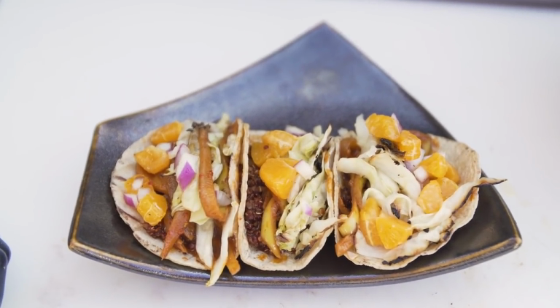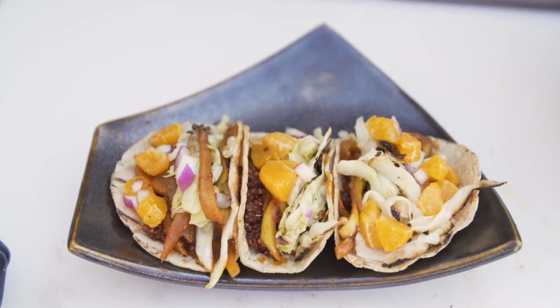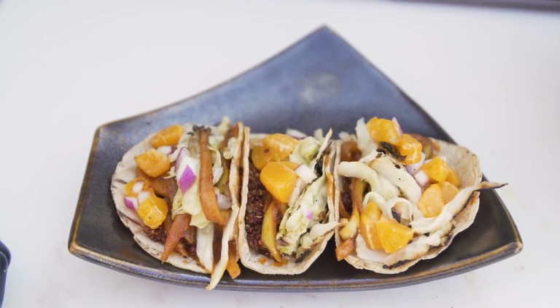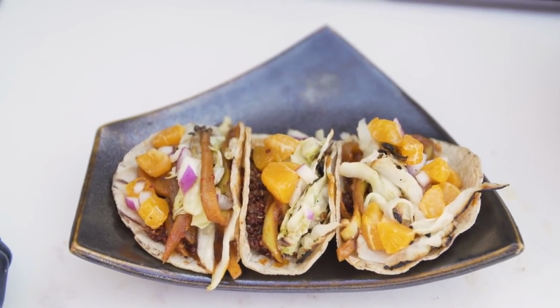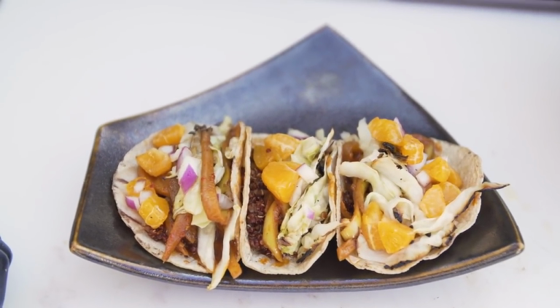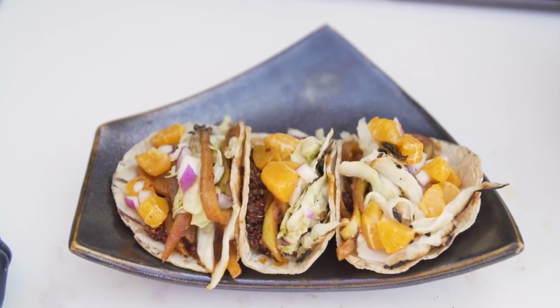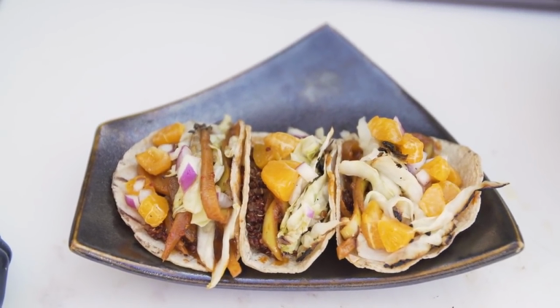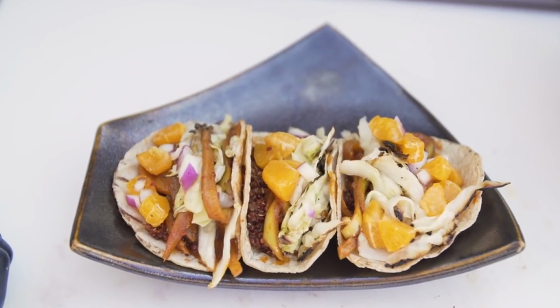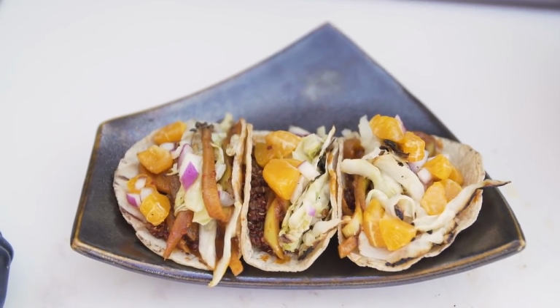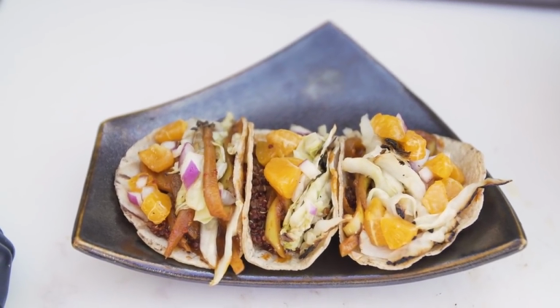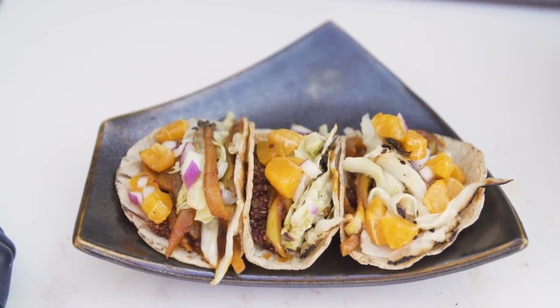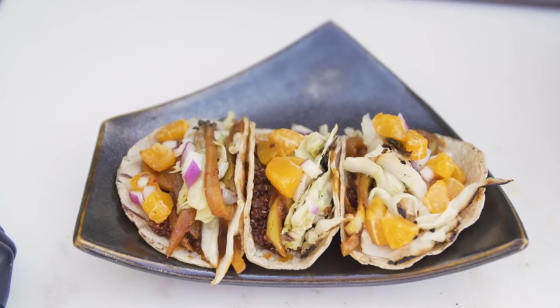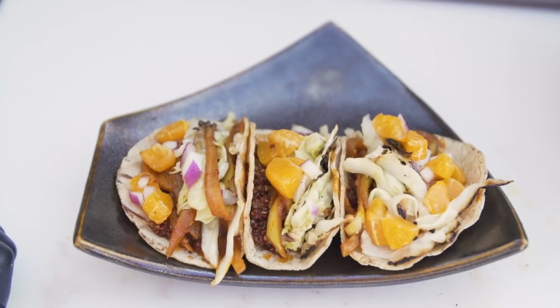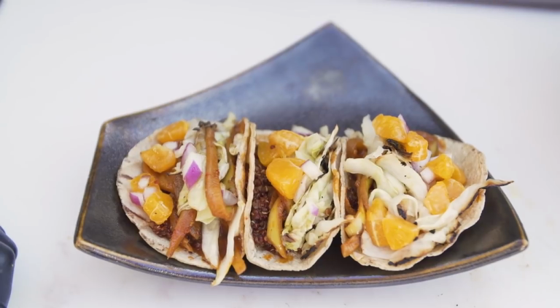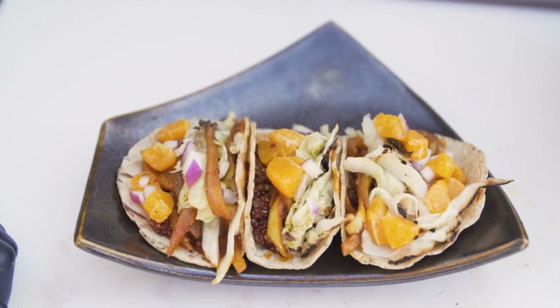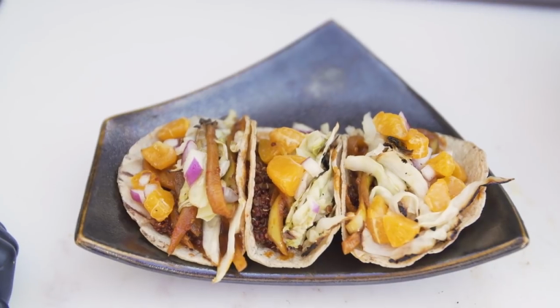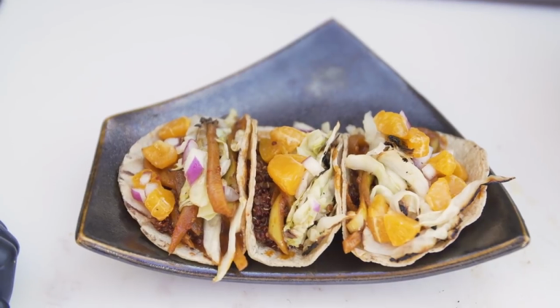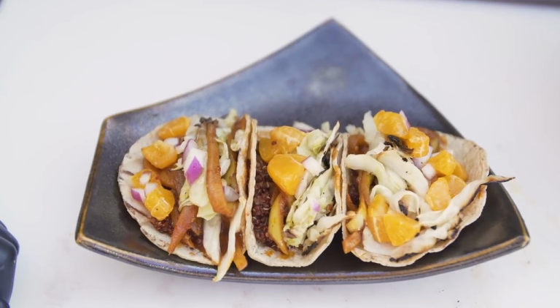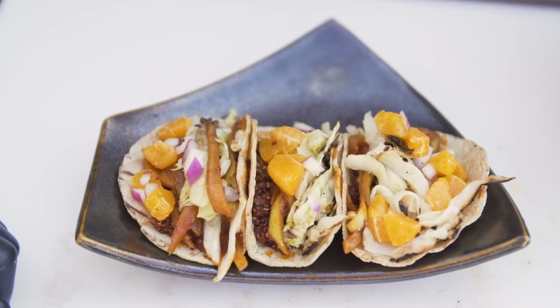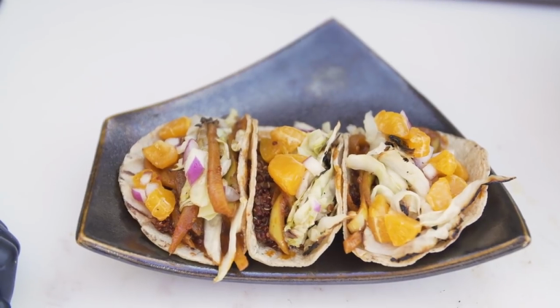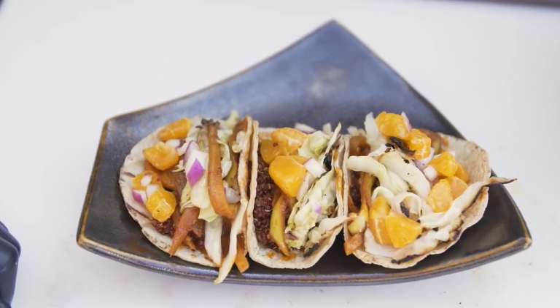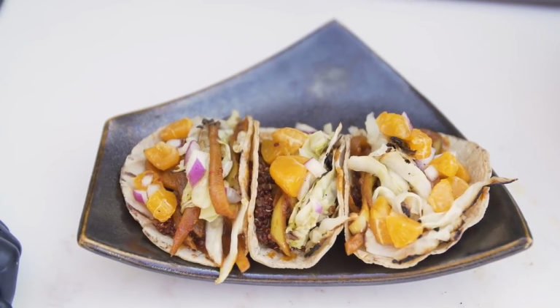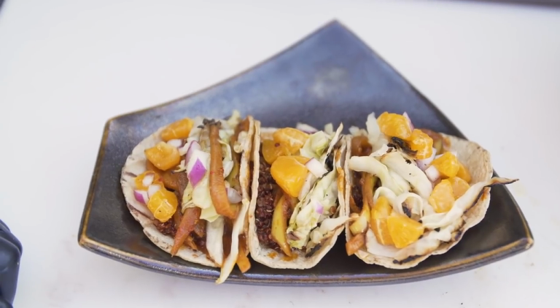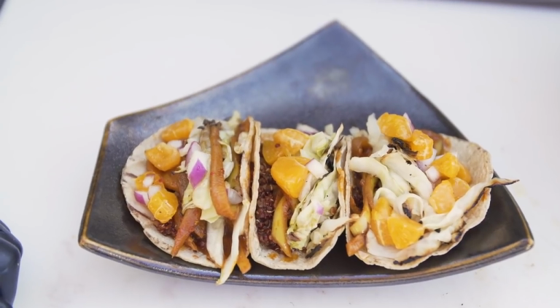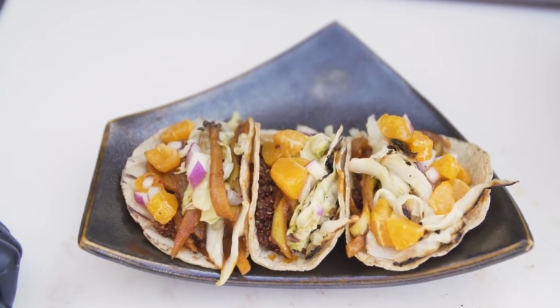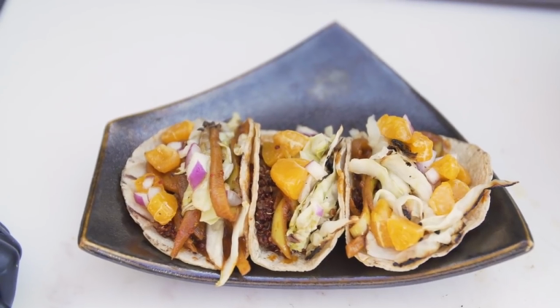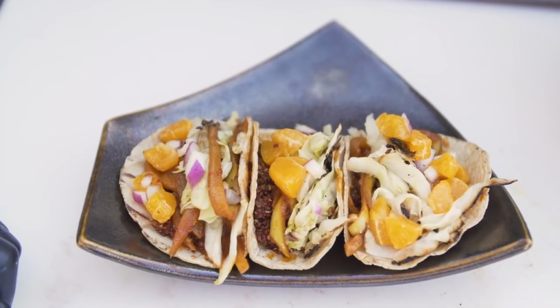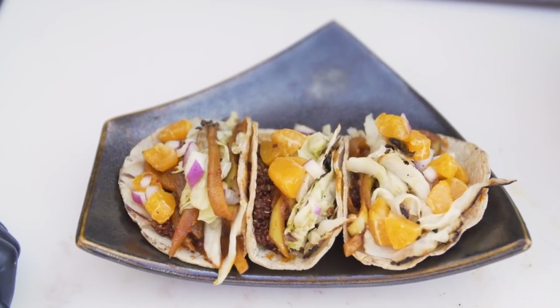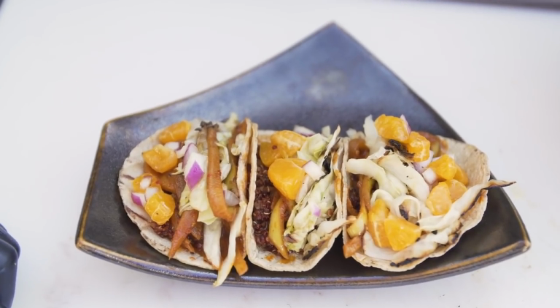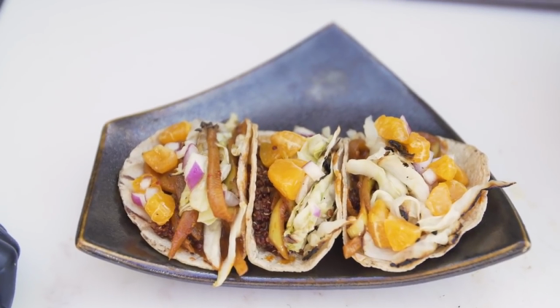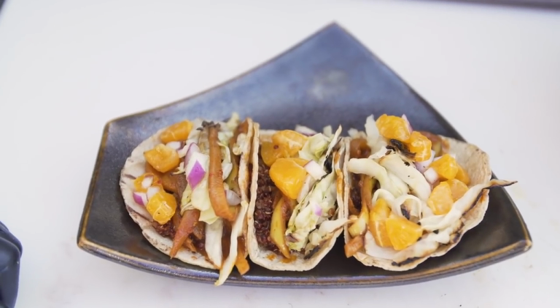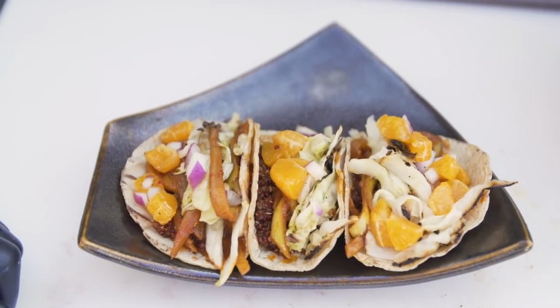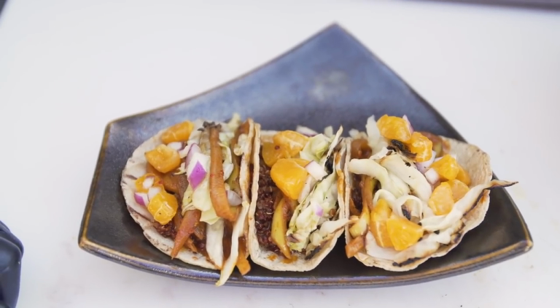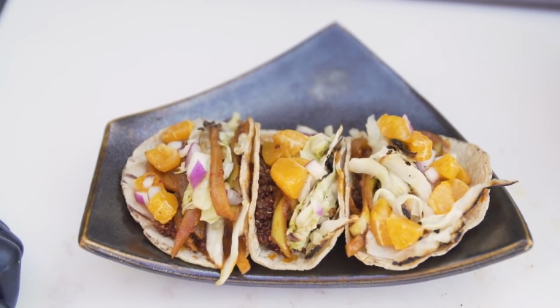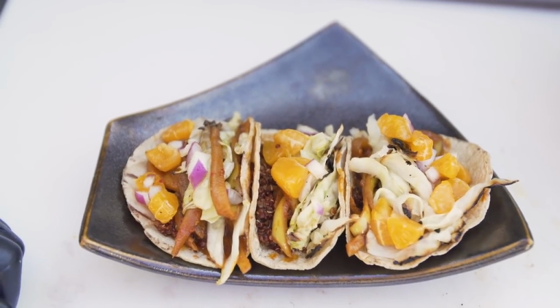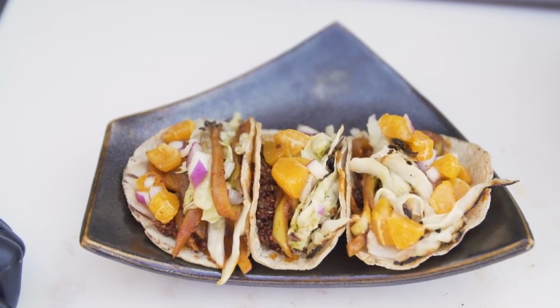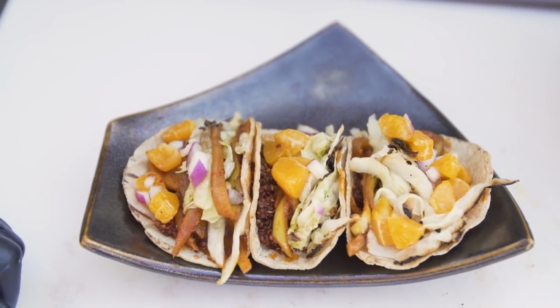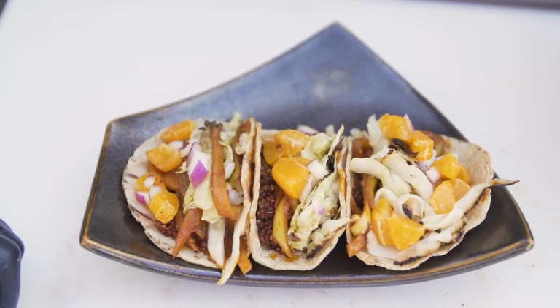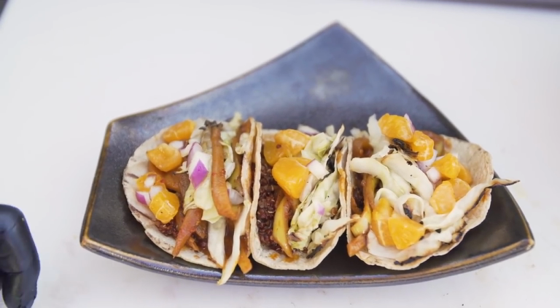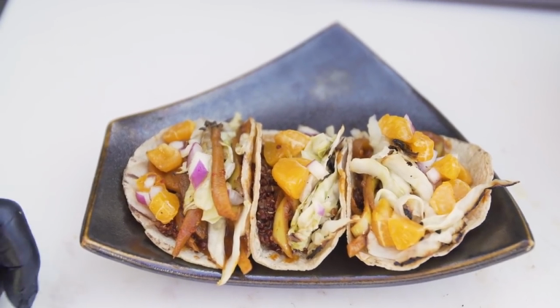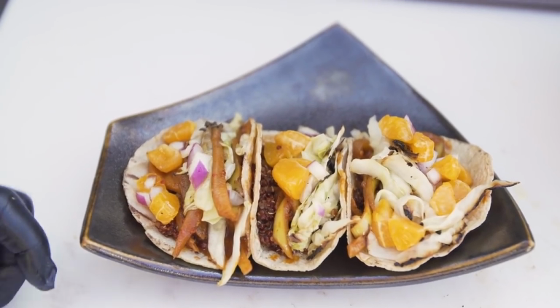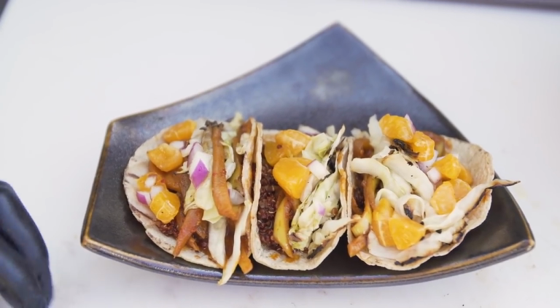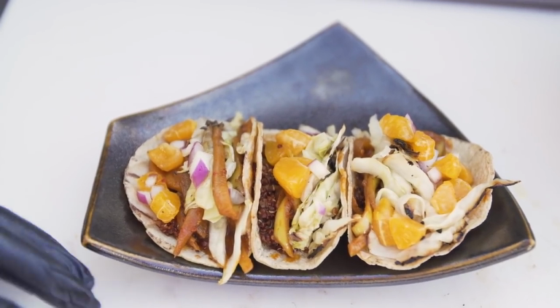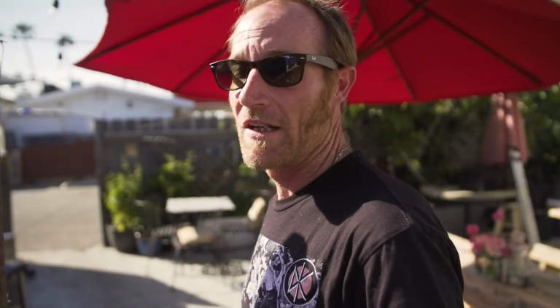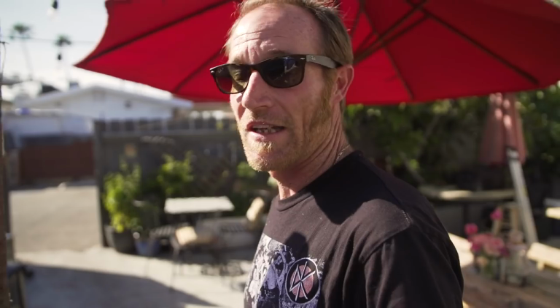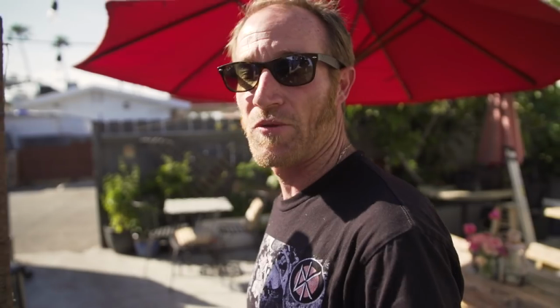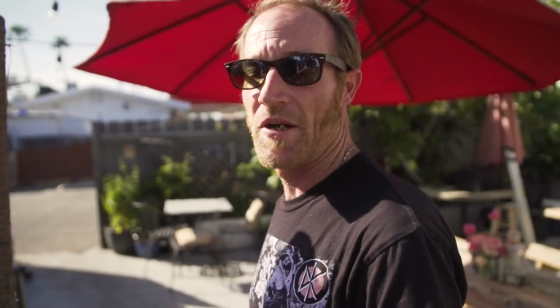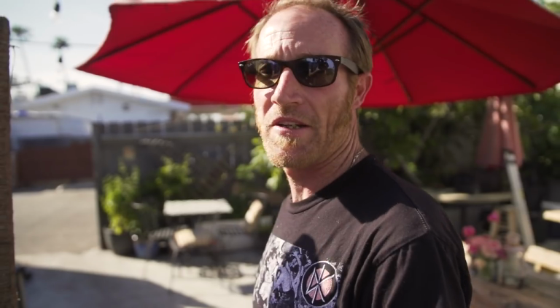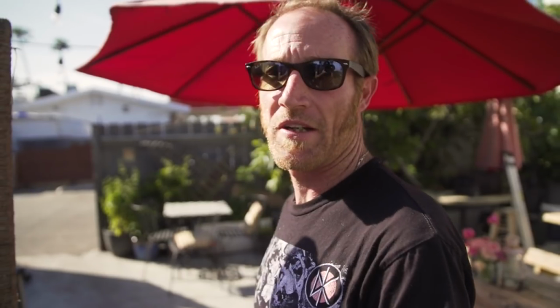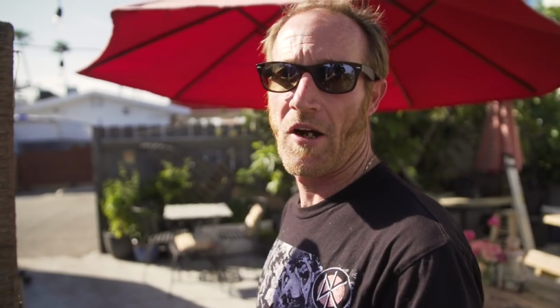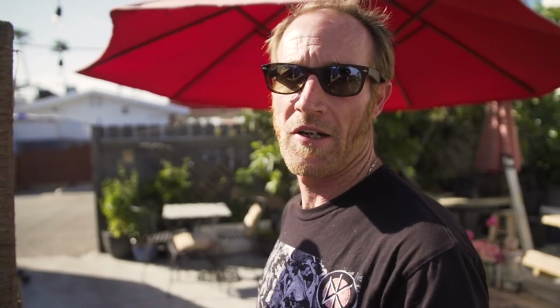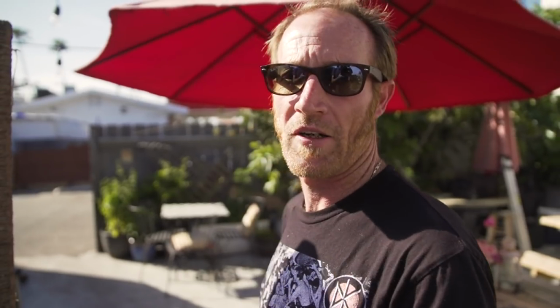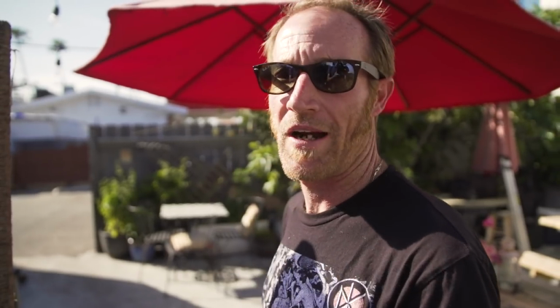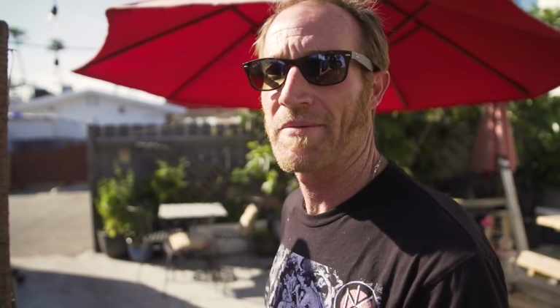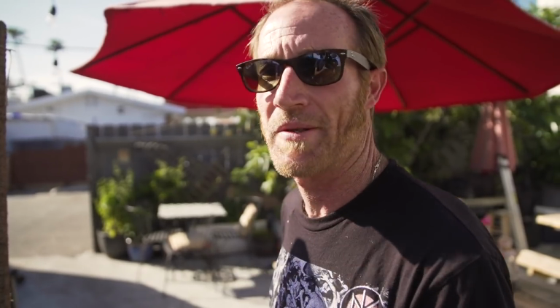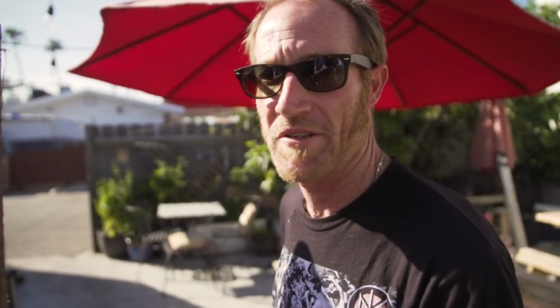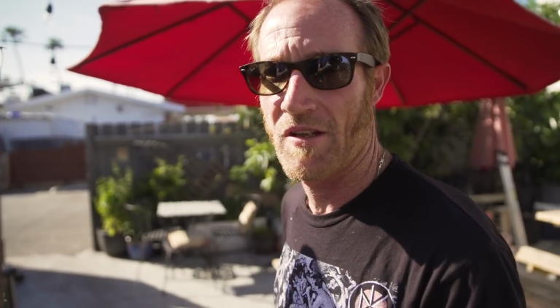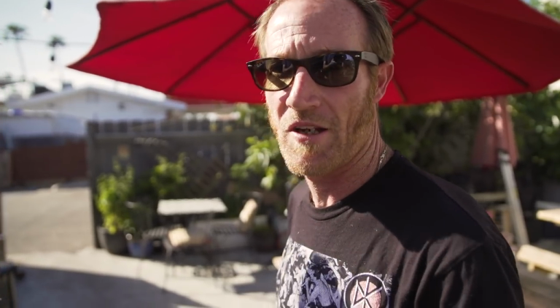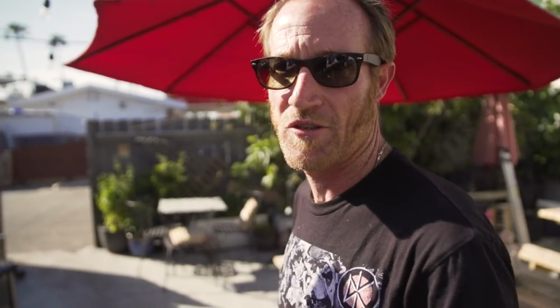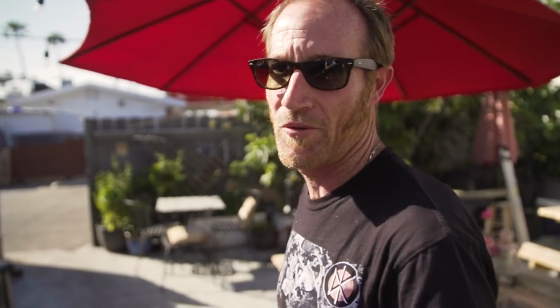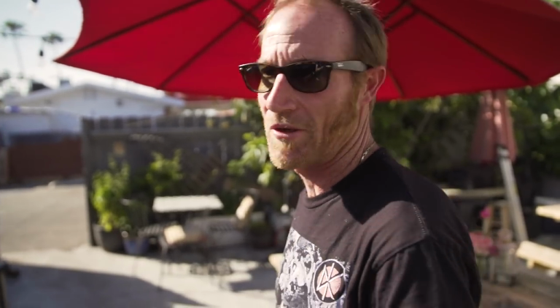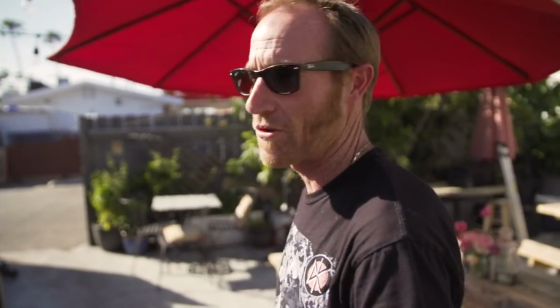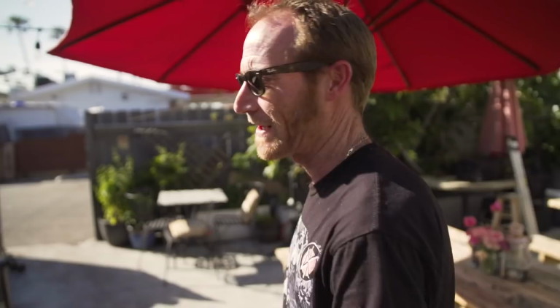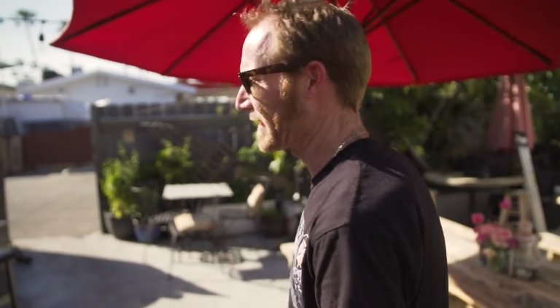You can probably tell I might have forgotten to put some cilantro in that salsa — let's run to the garden and grab some cilantro real quick.